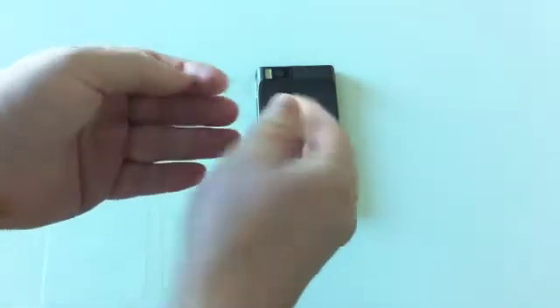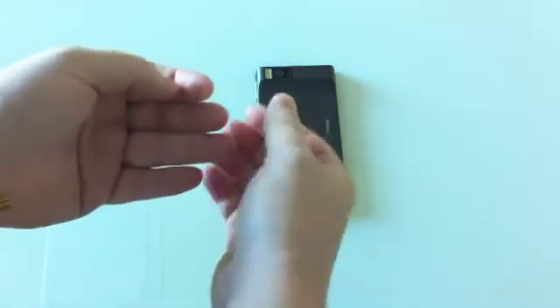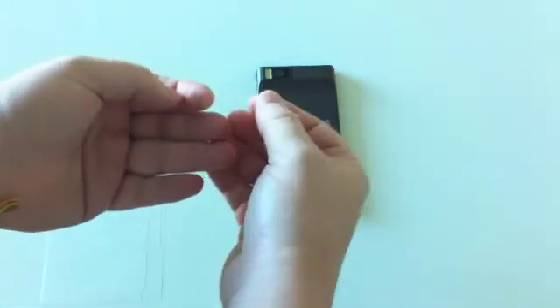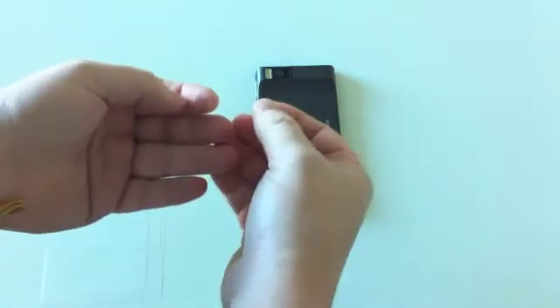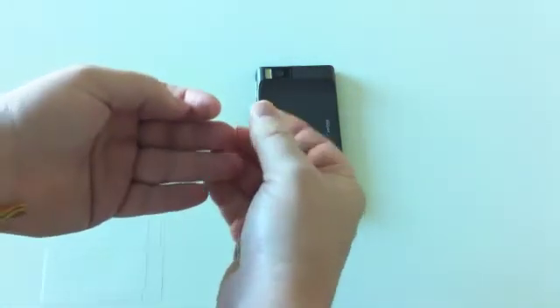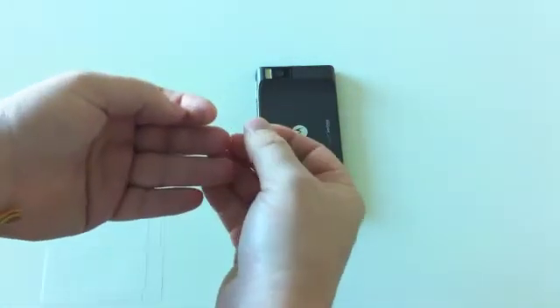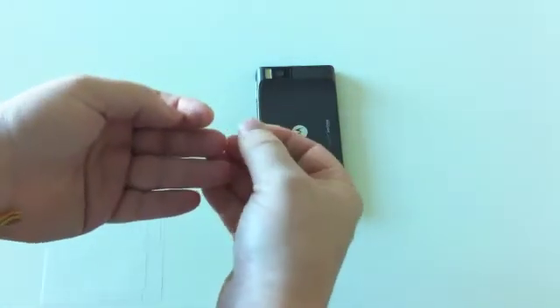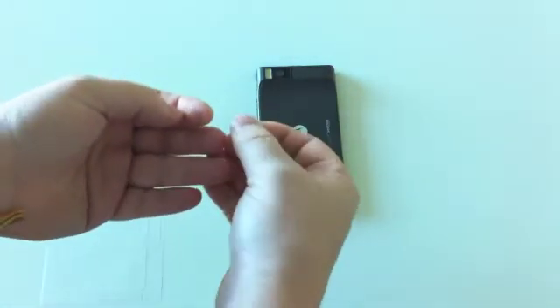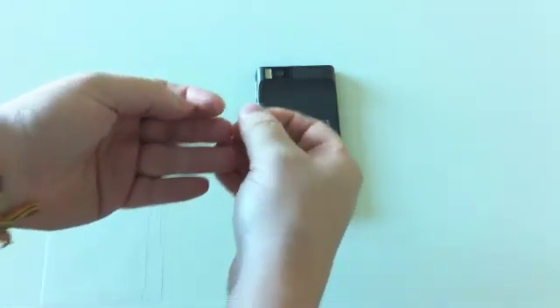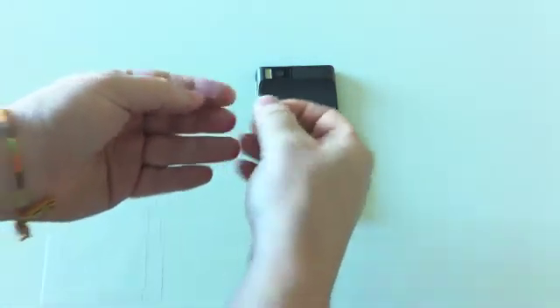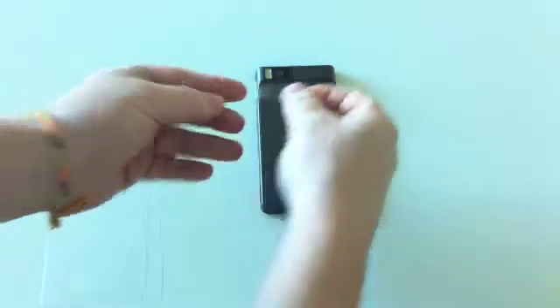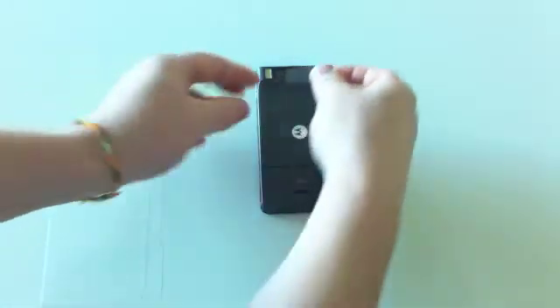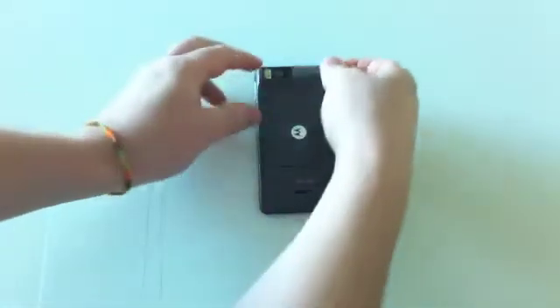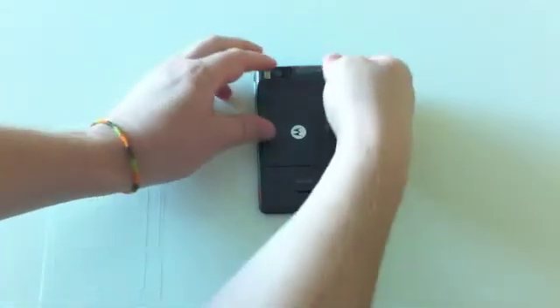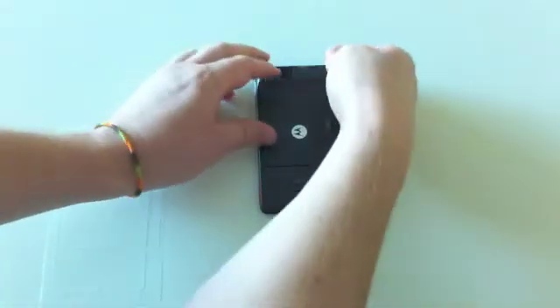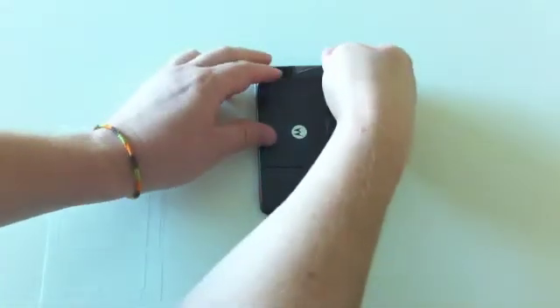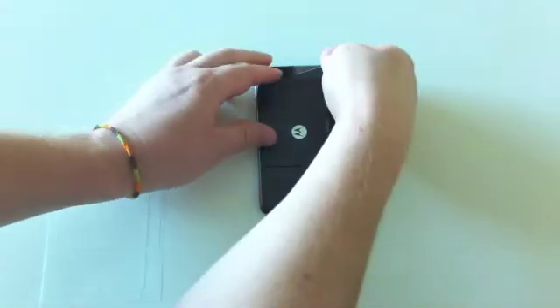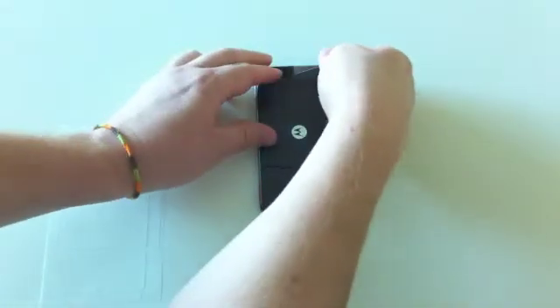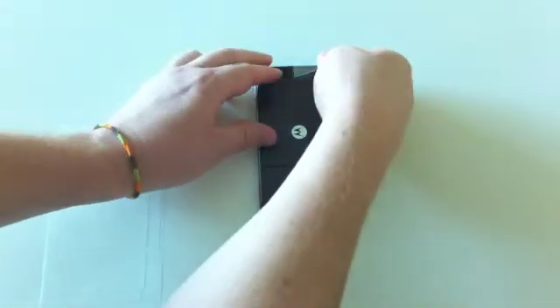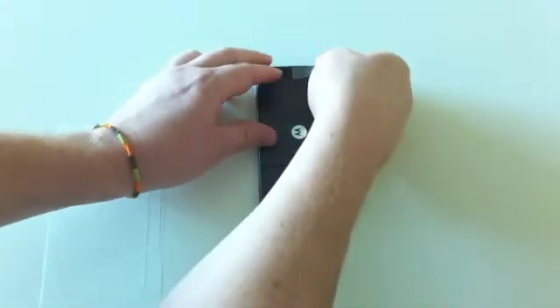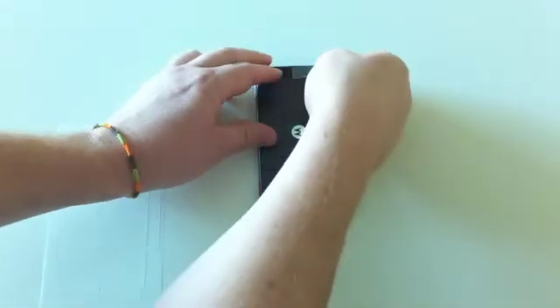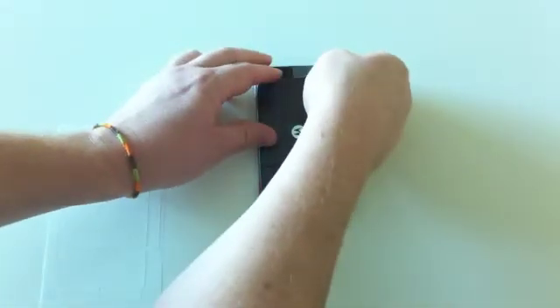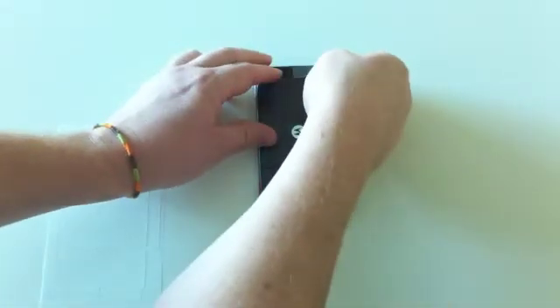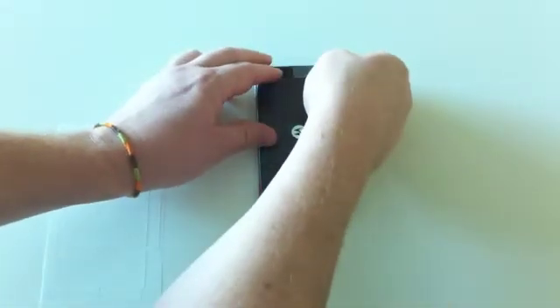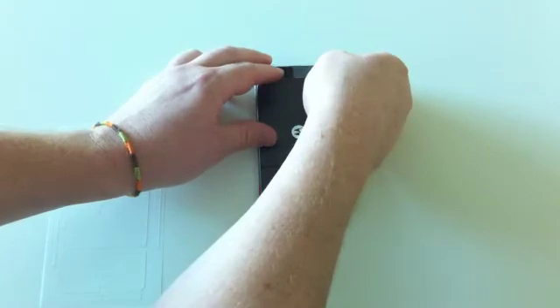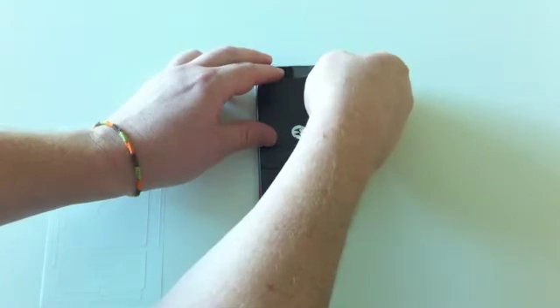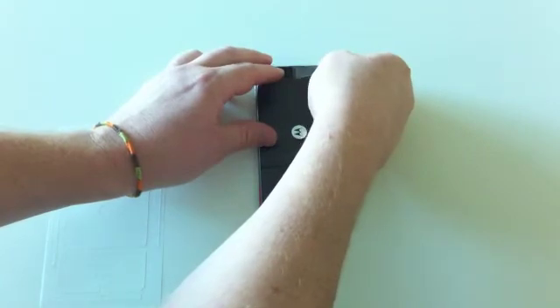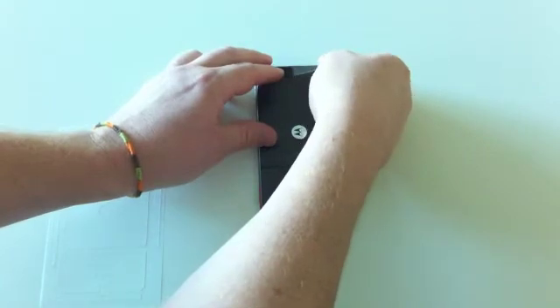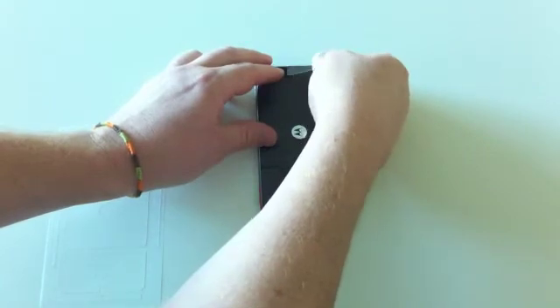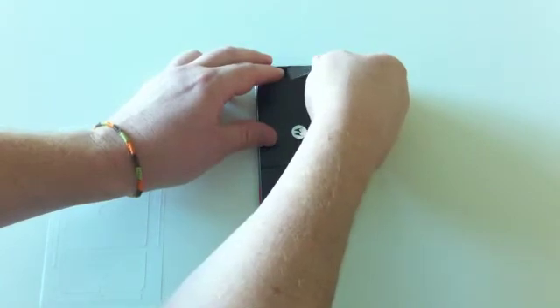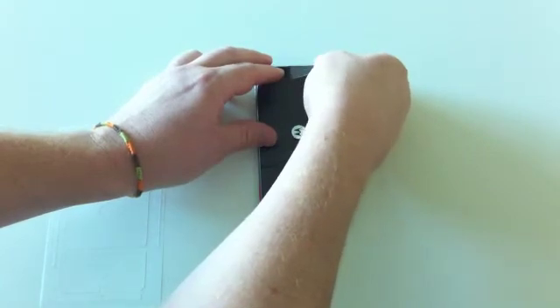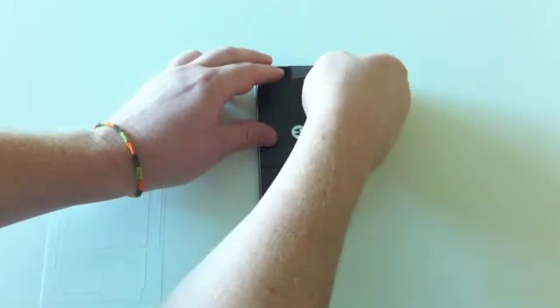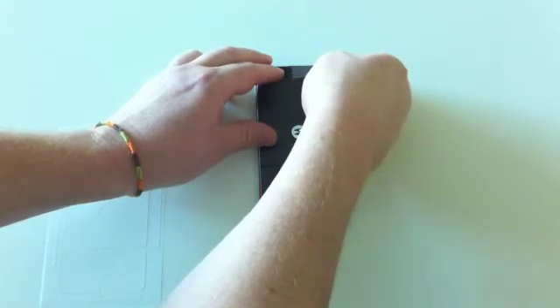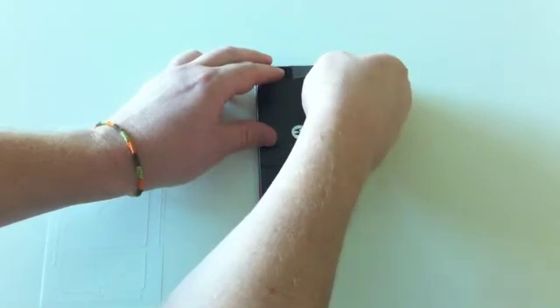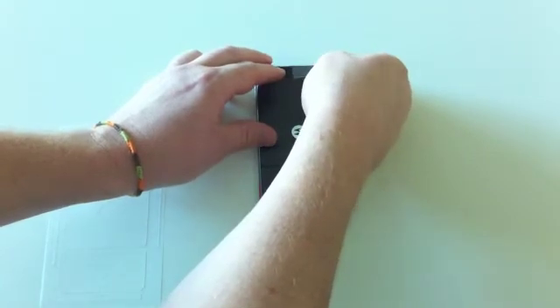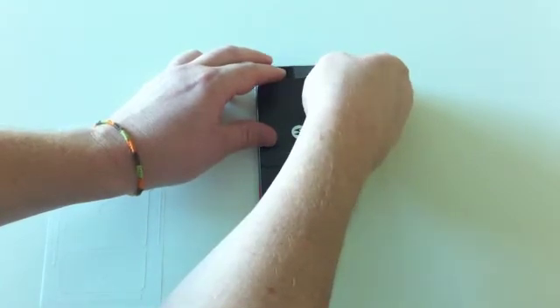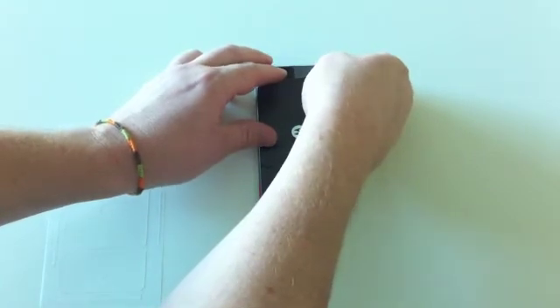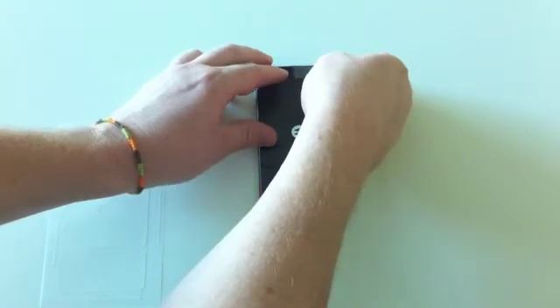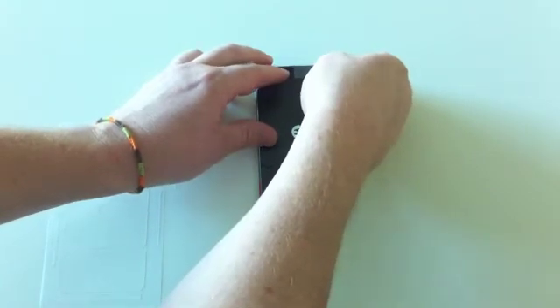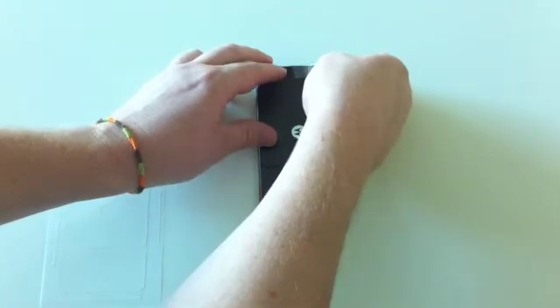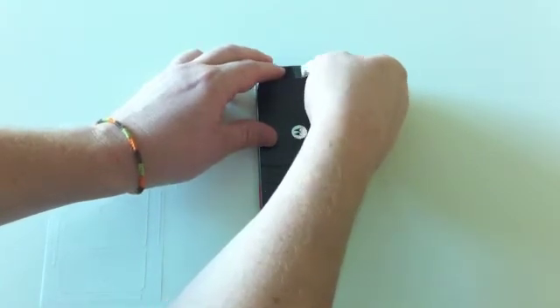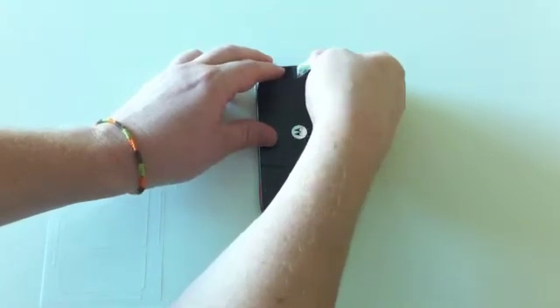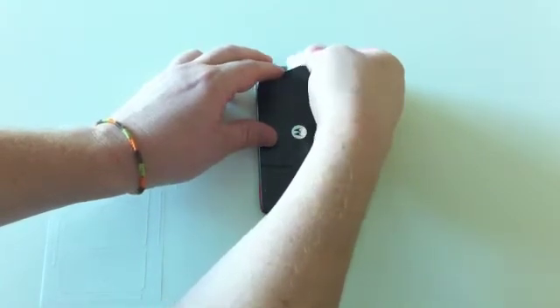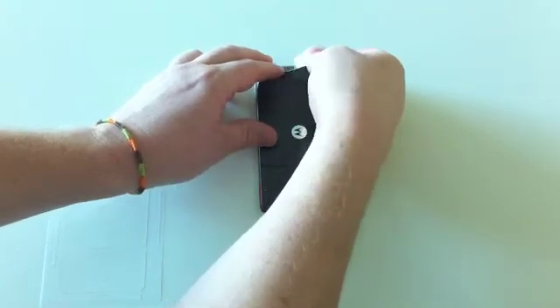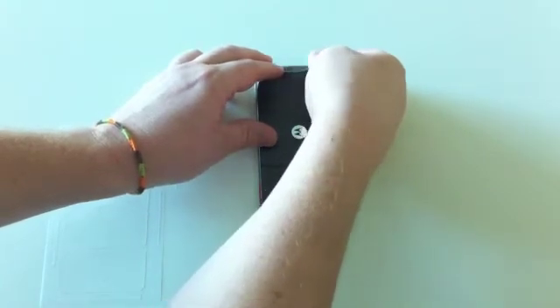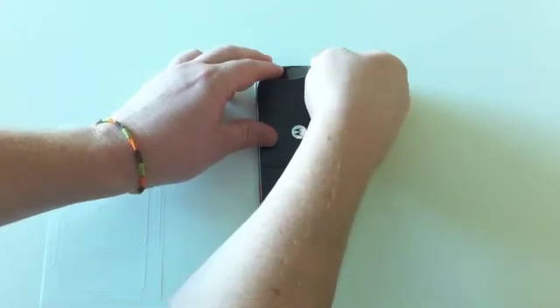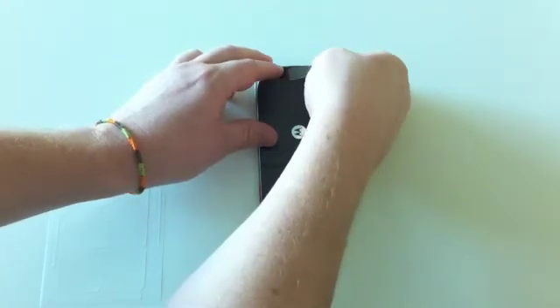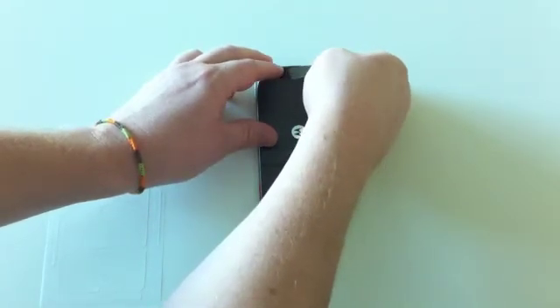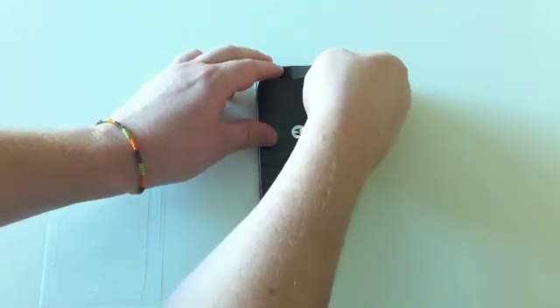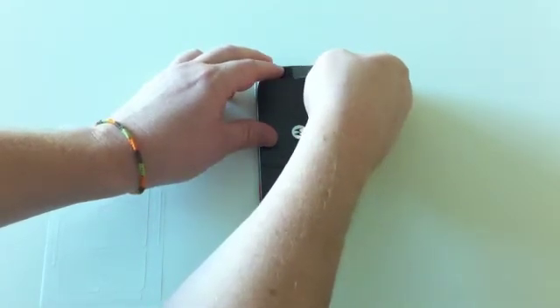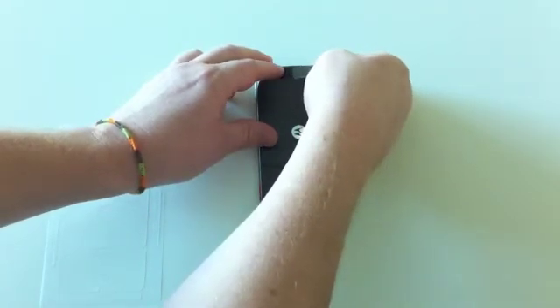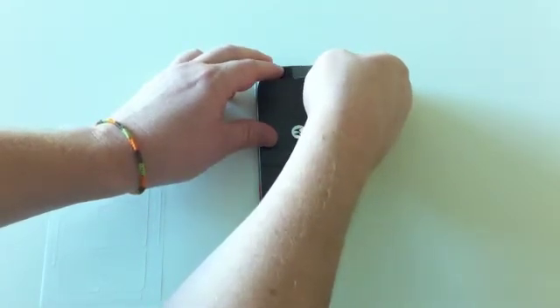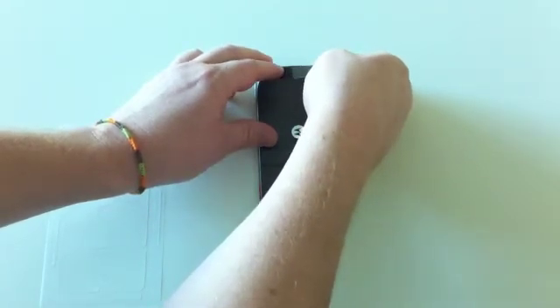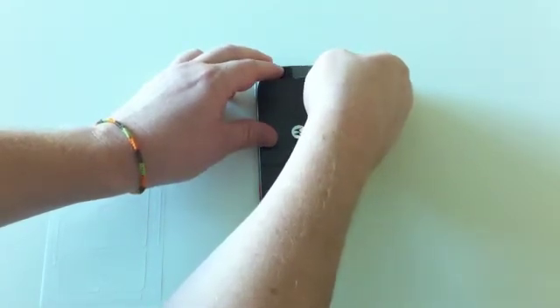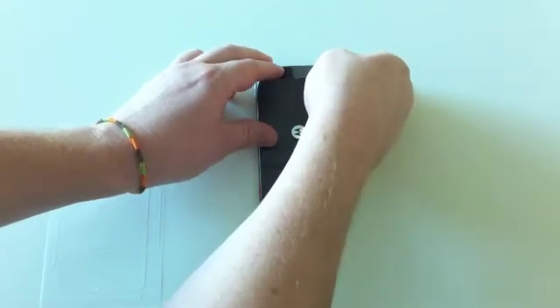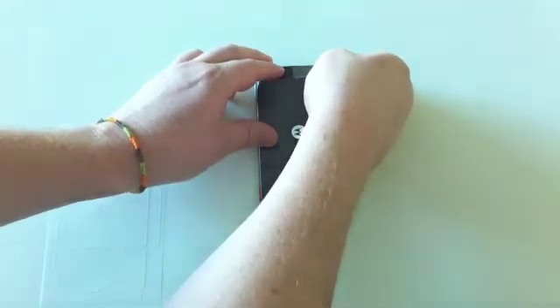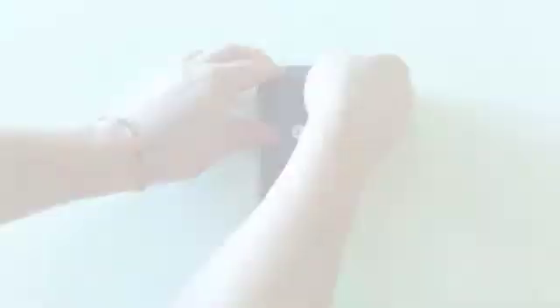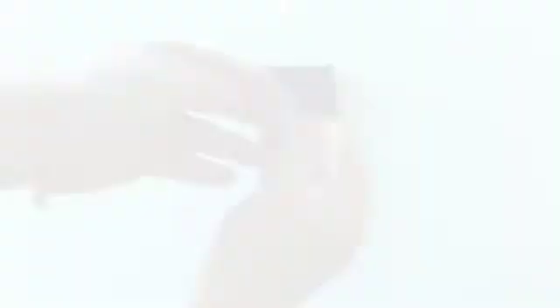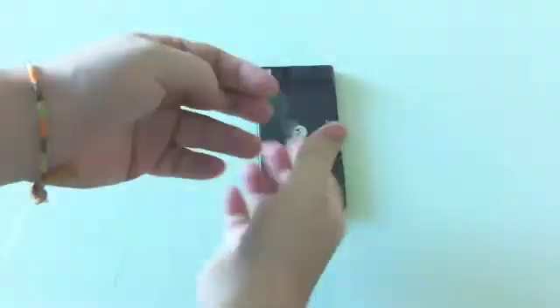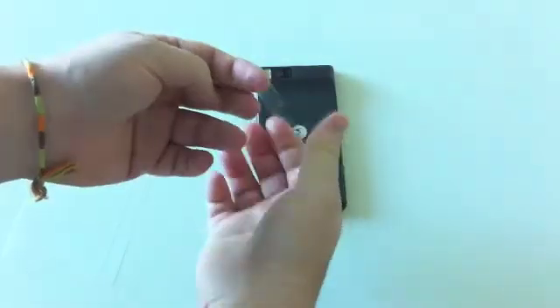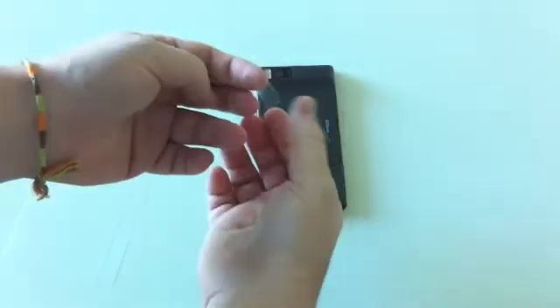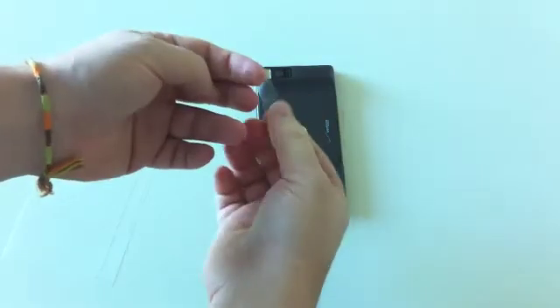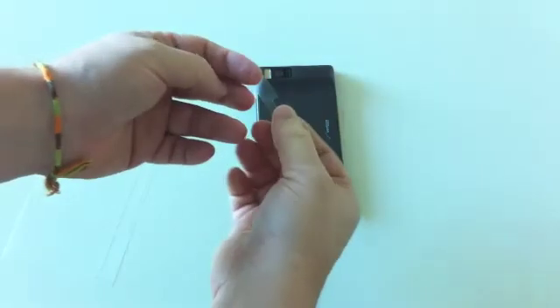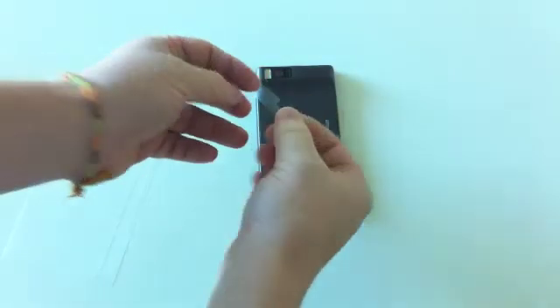The installation process for the back is exactly the same as the front. Begin by installing the smaller pieces first.